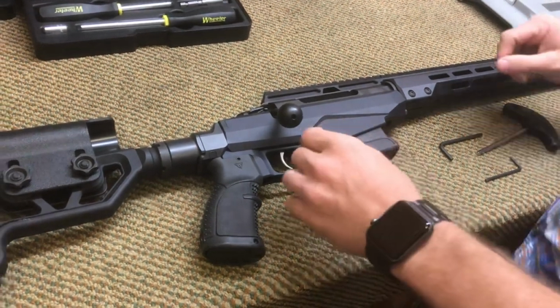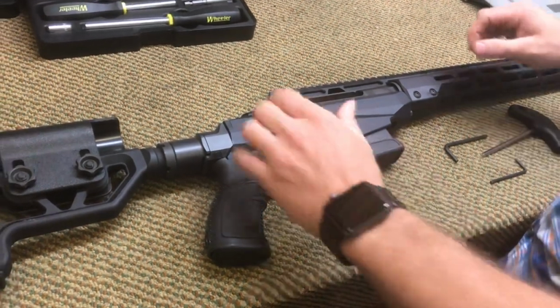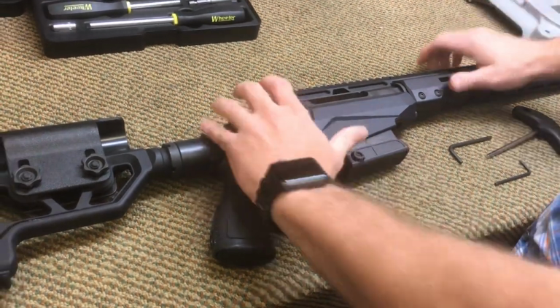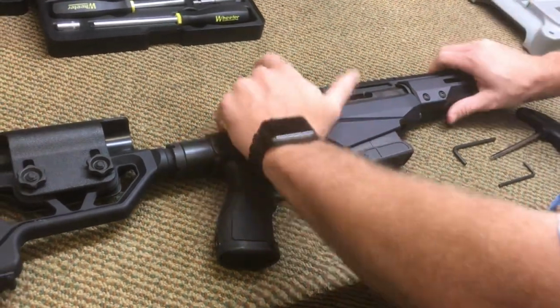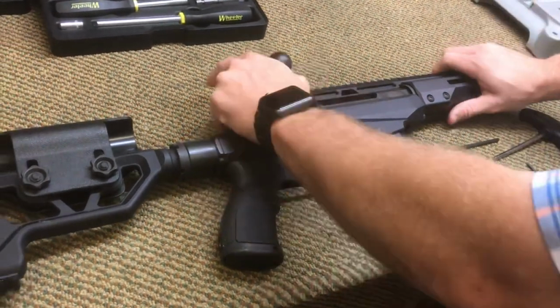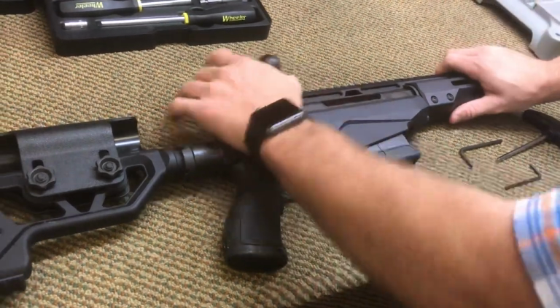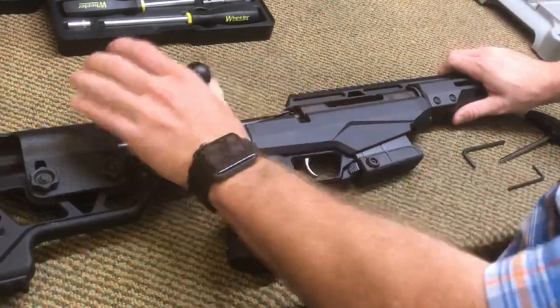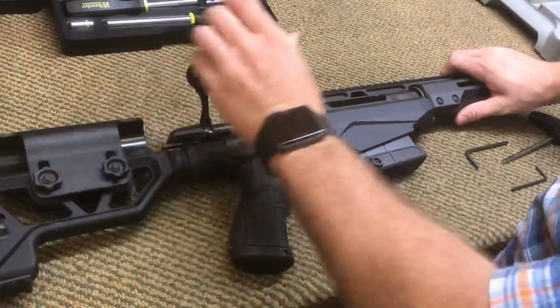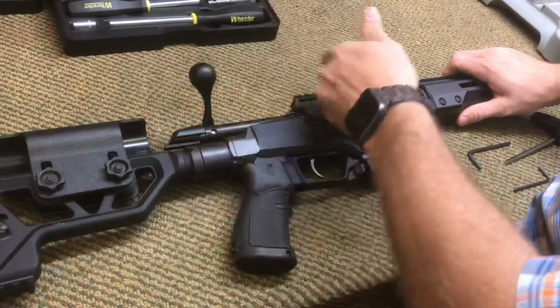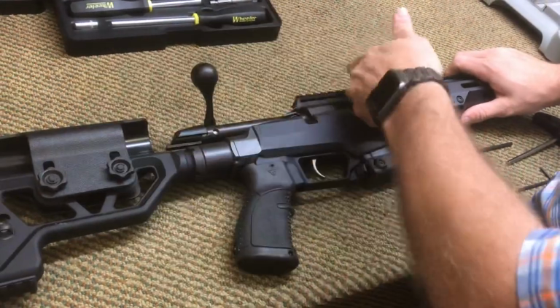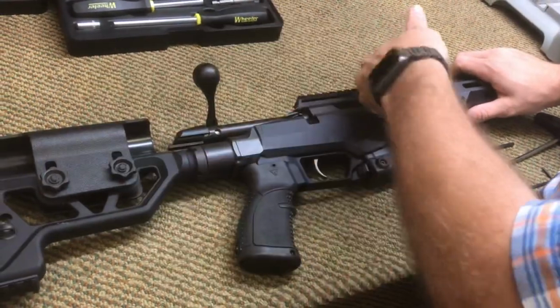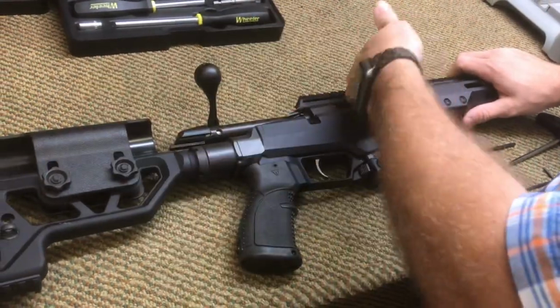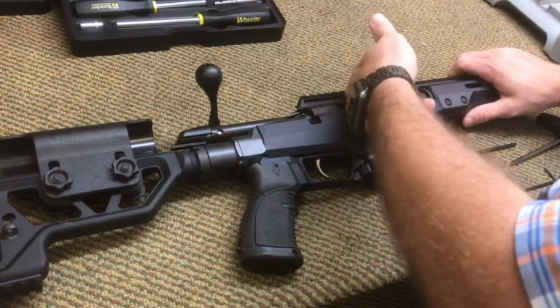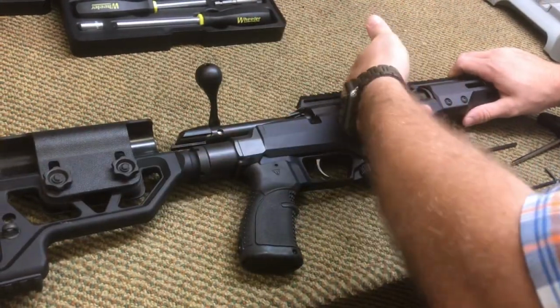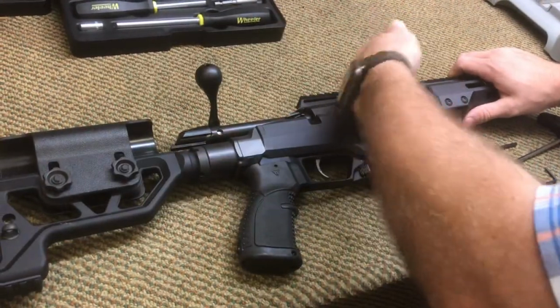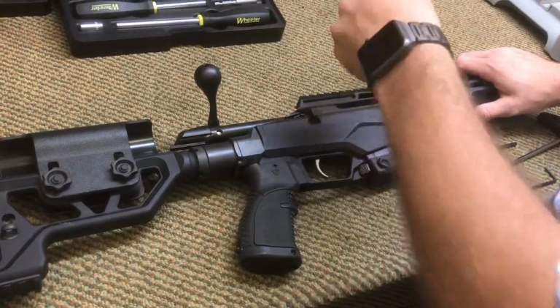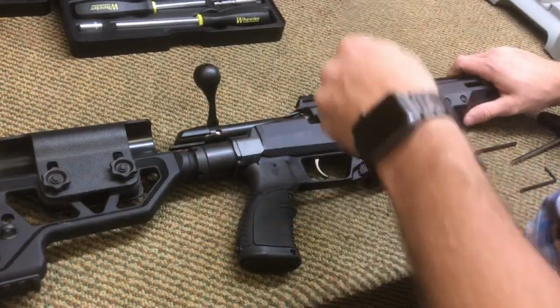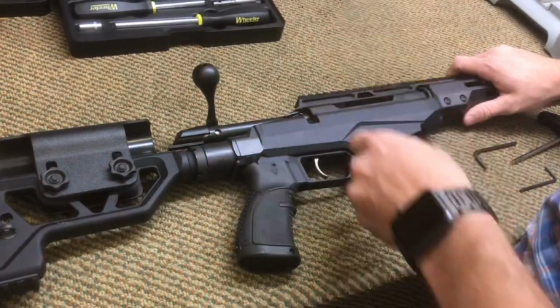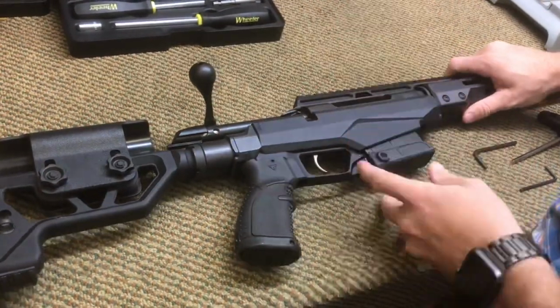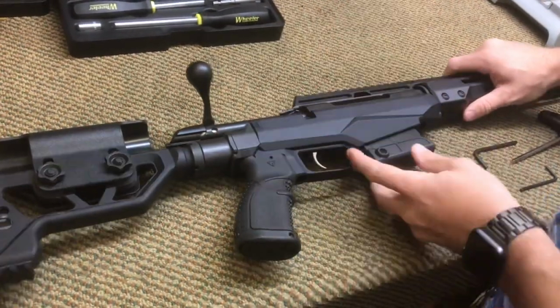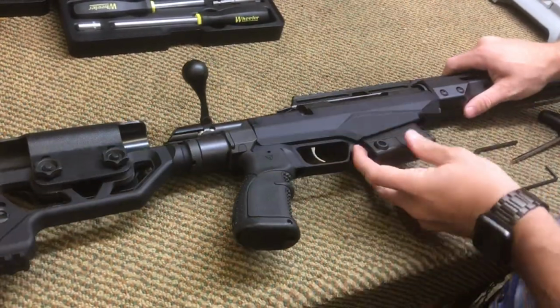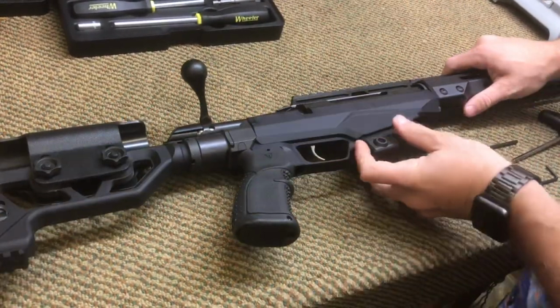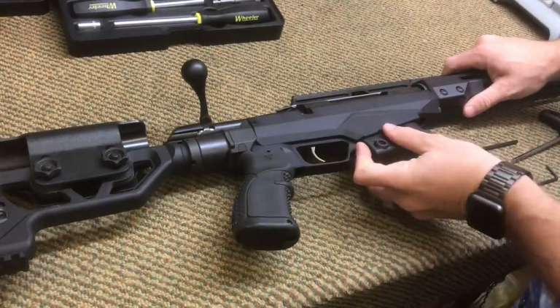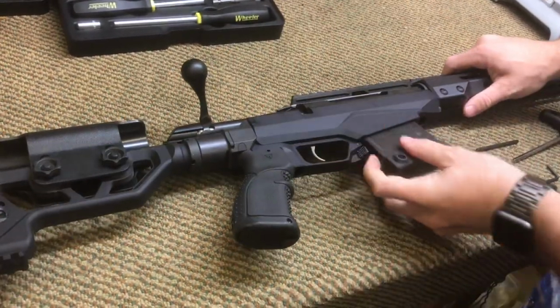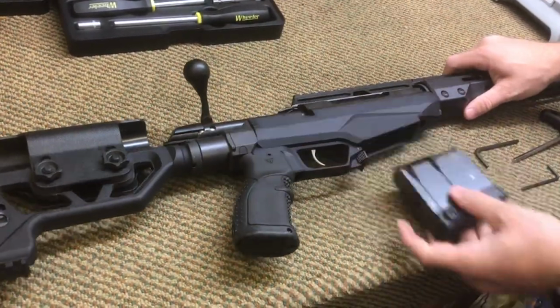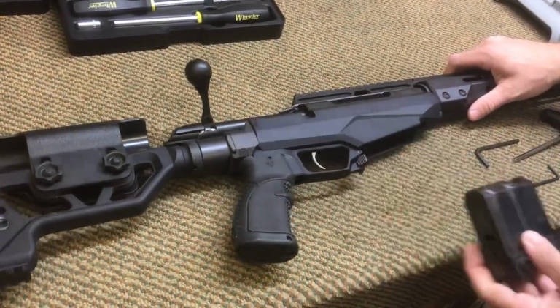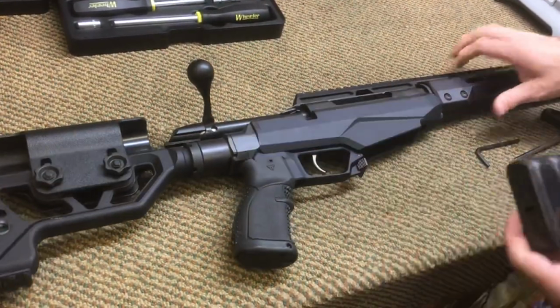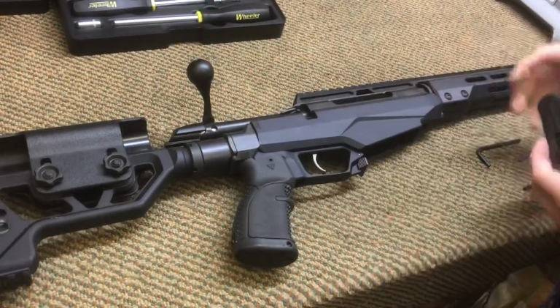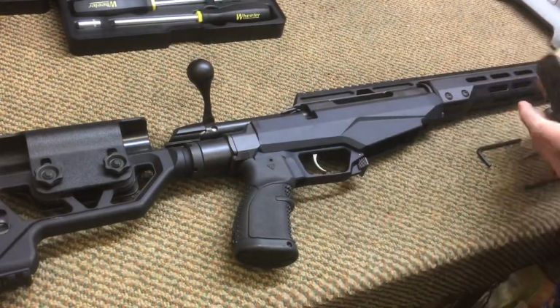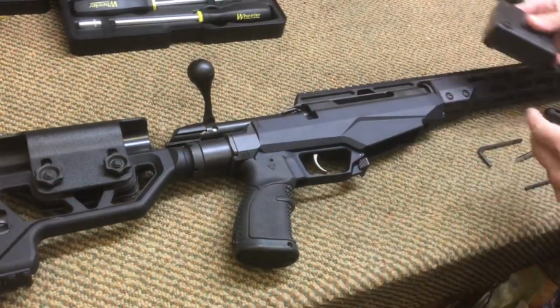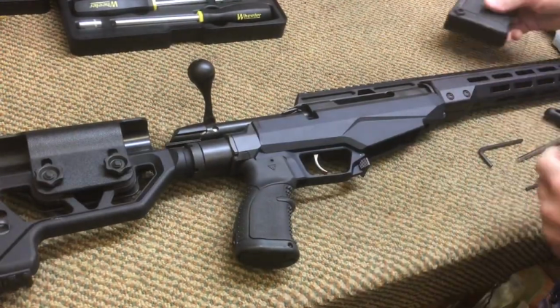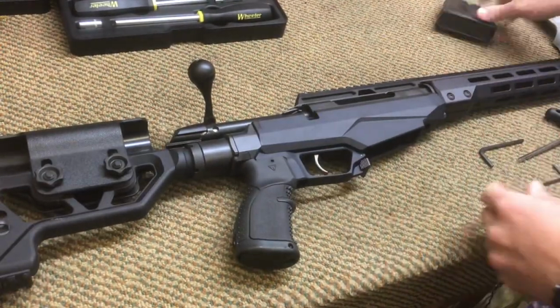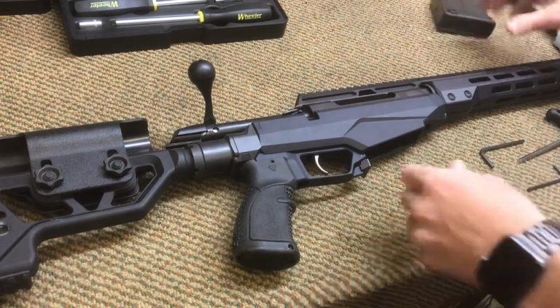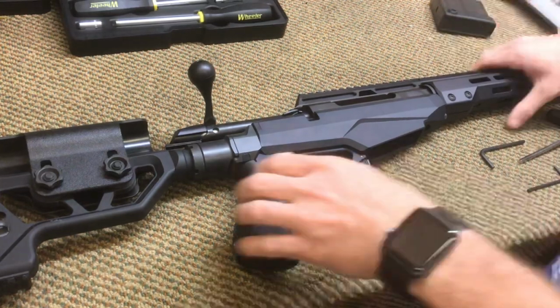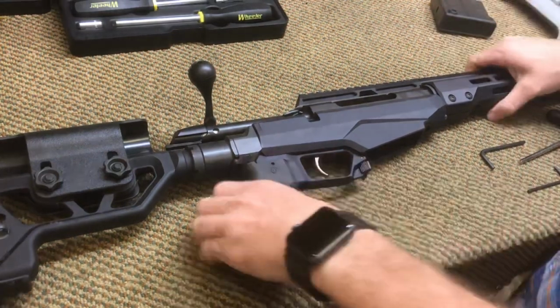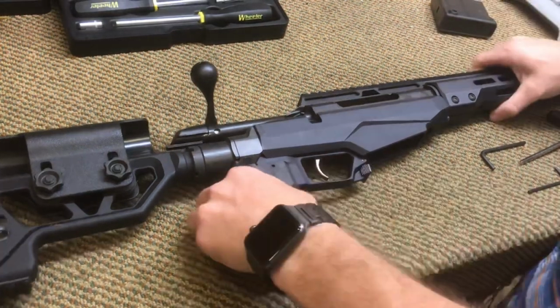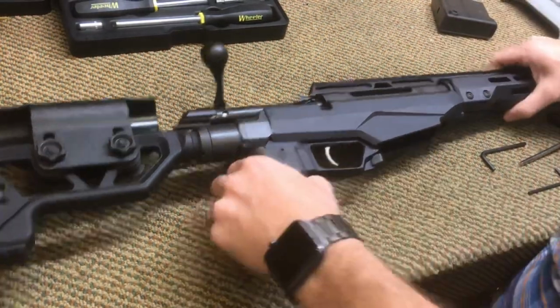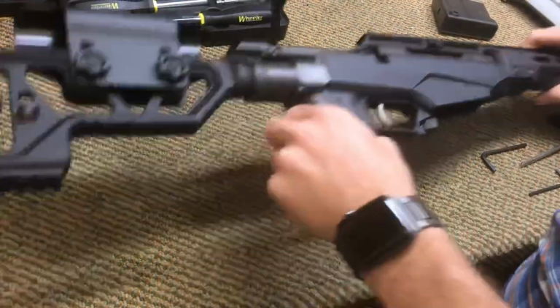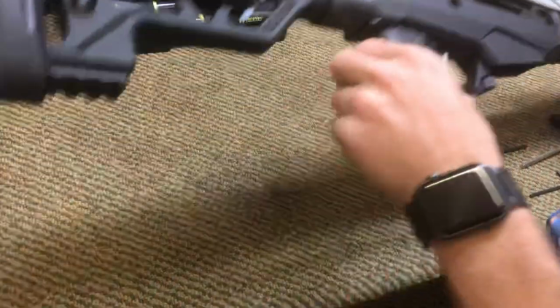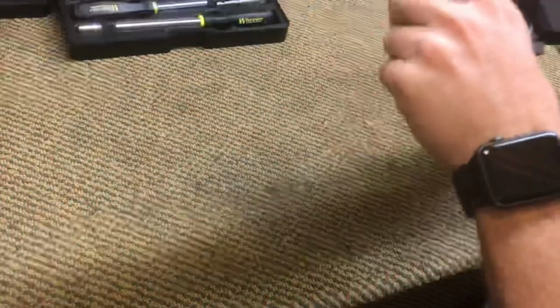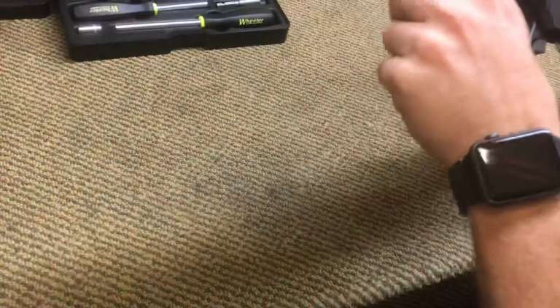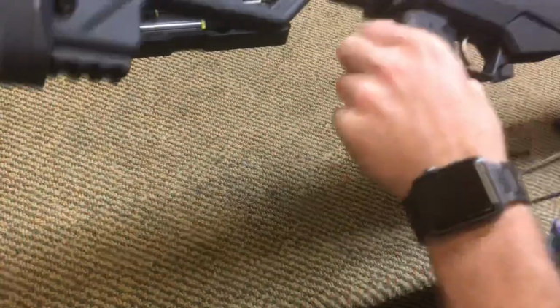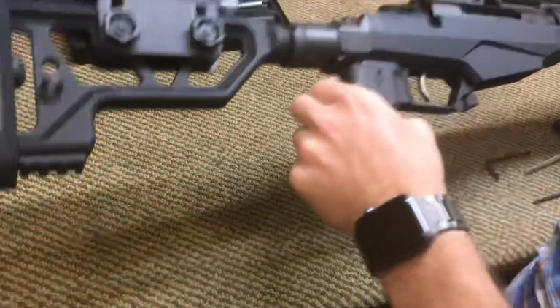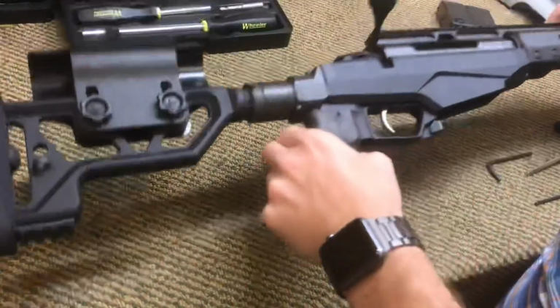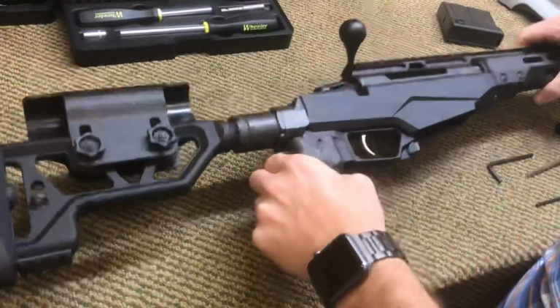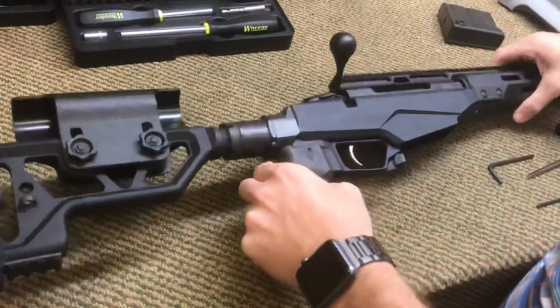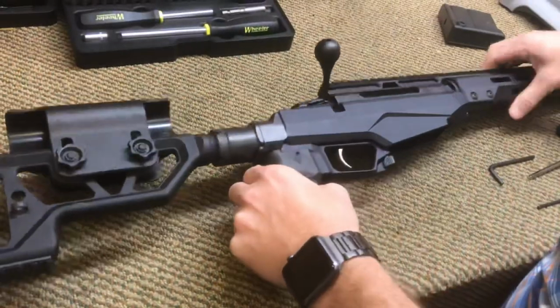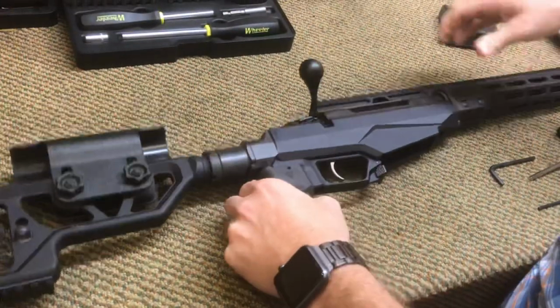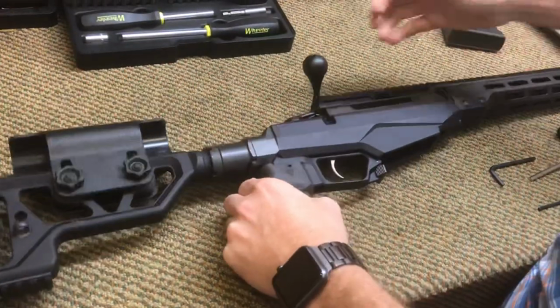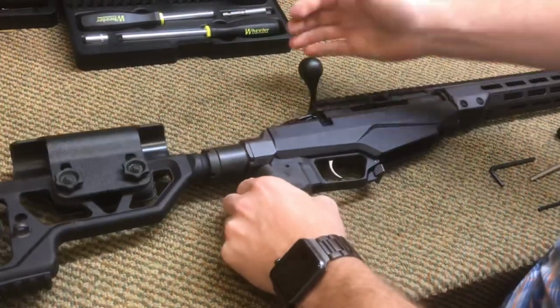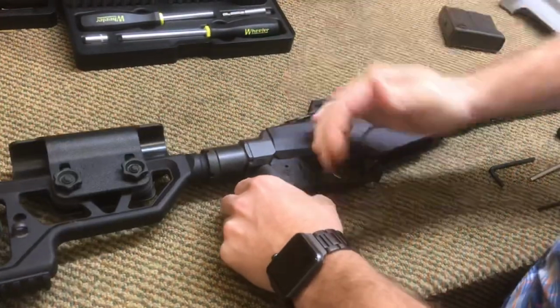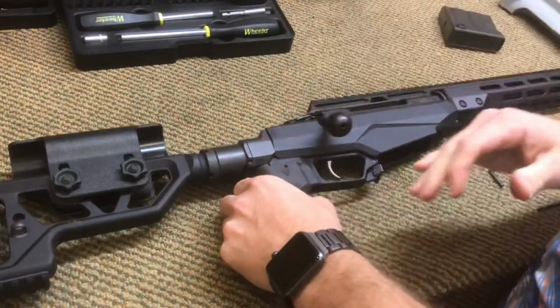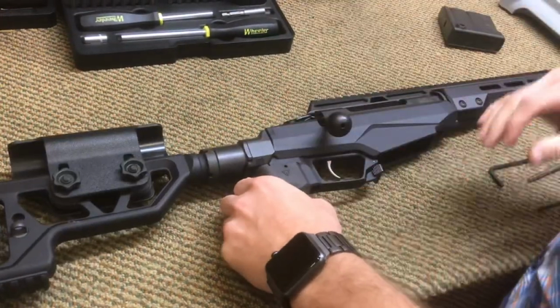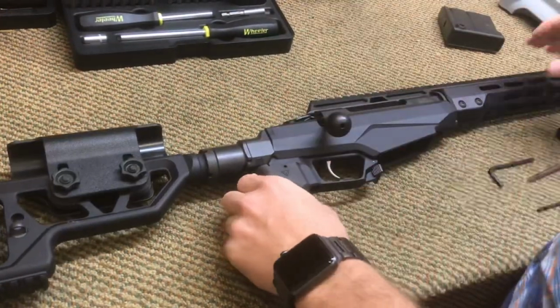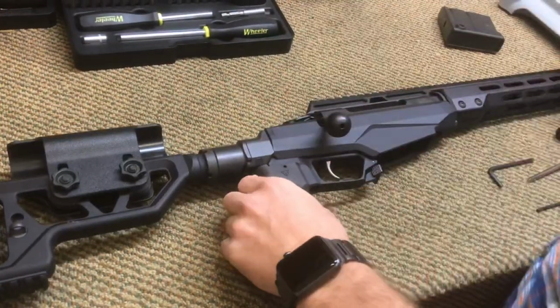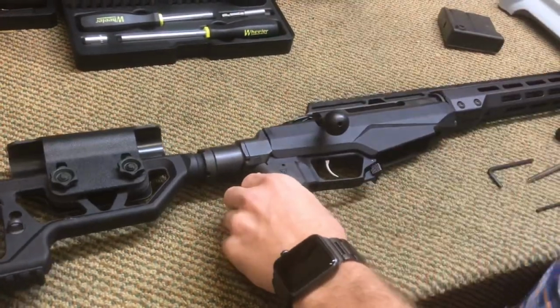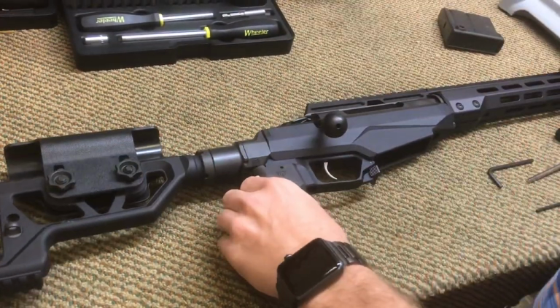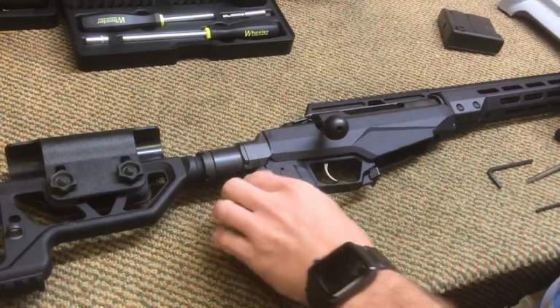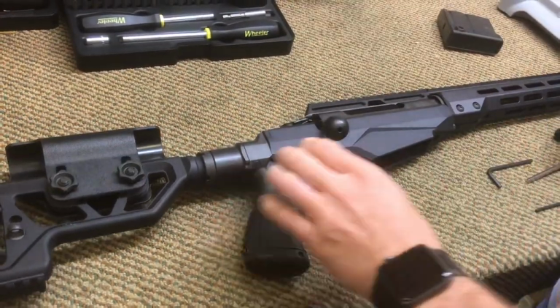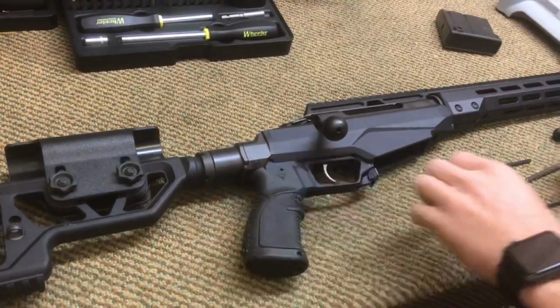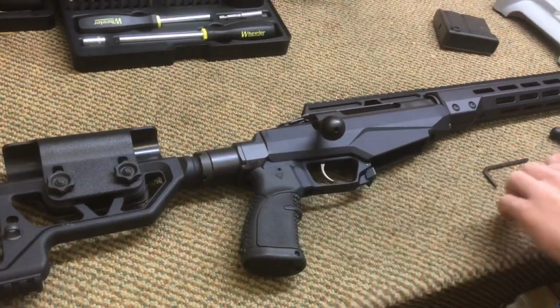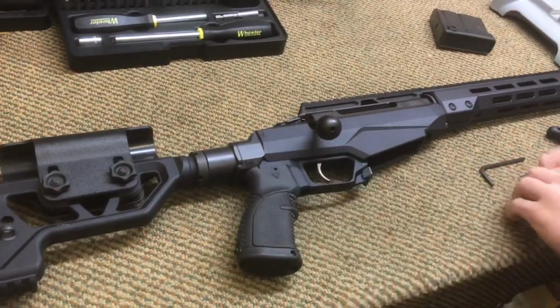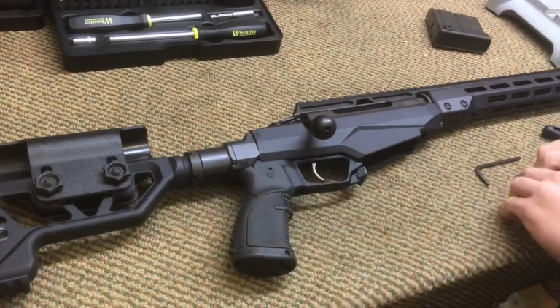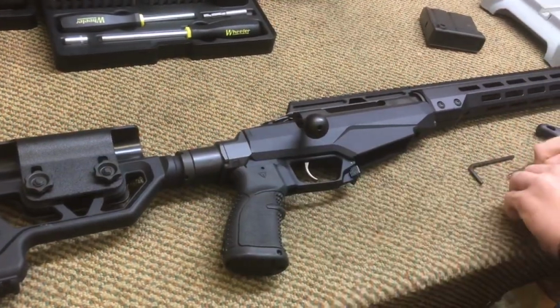Step one is to make sure it's clear. Drop your magazine, visually inspect the chamber. This one's clear.